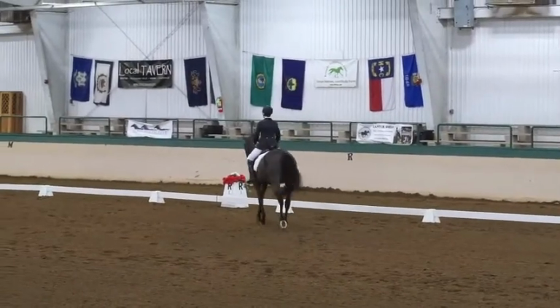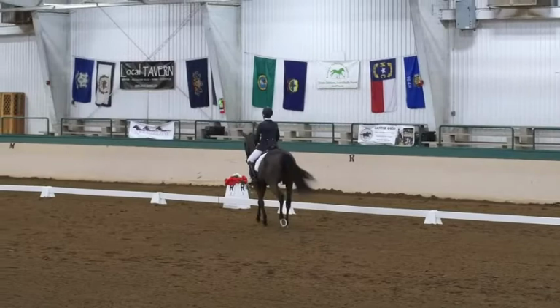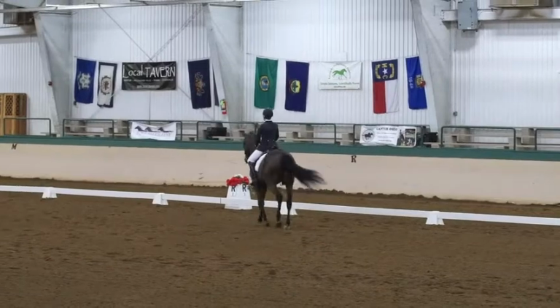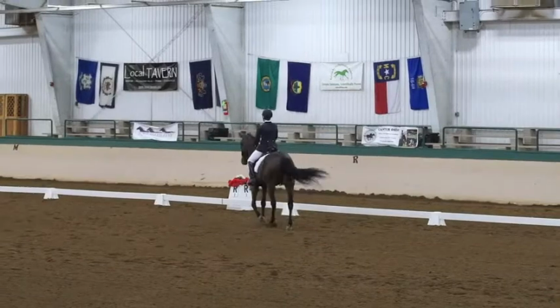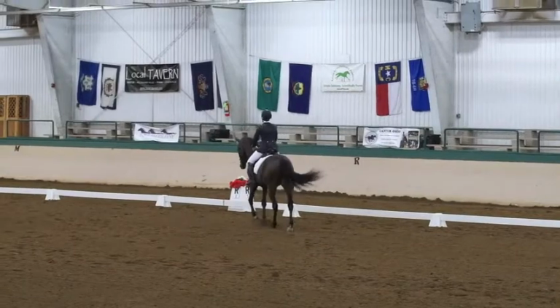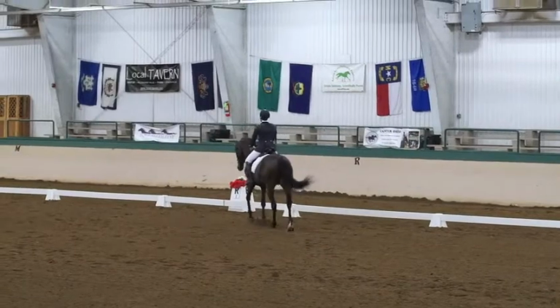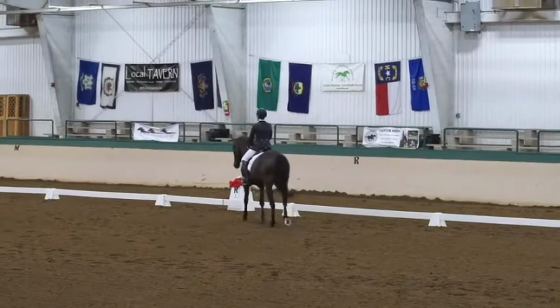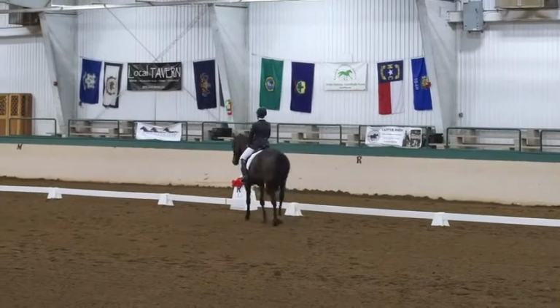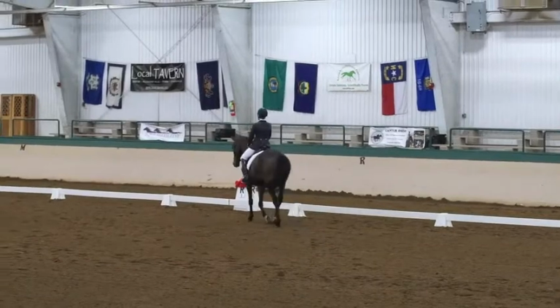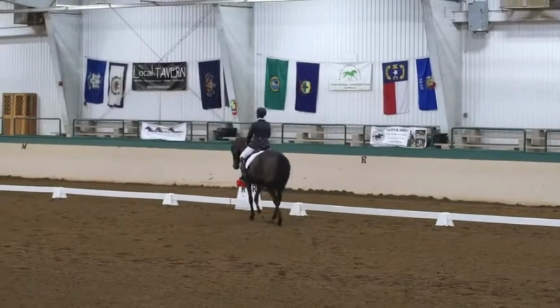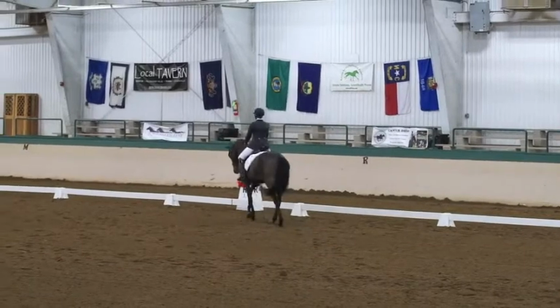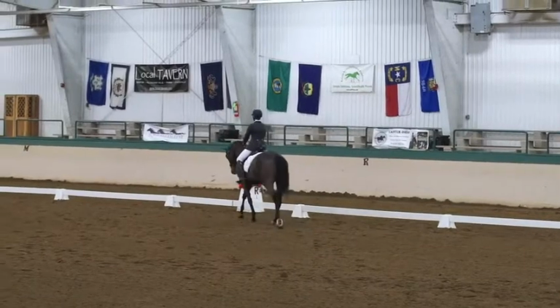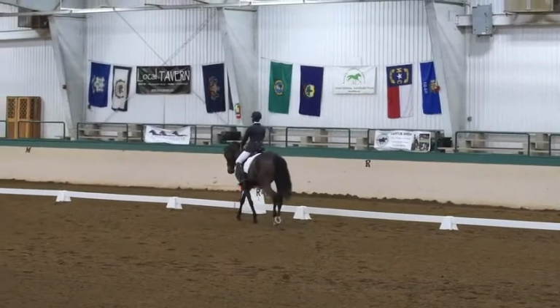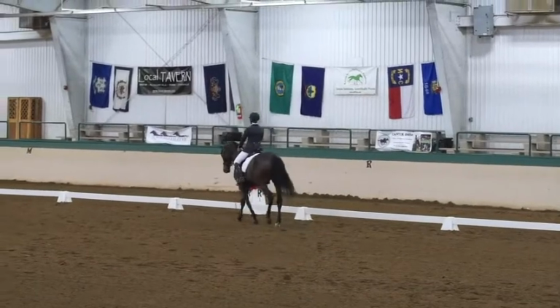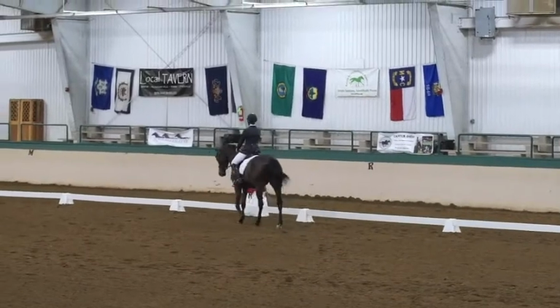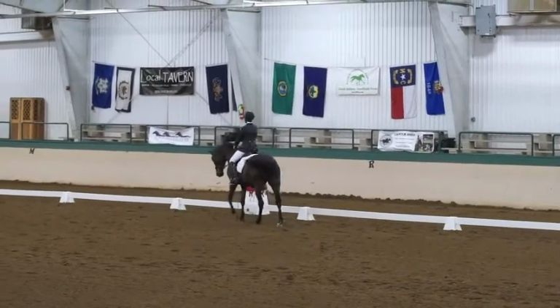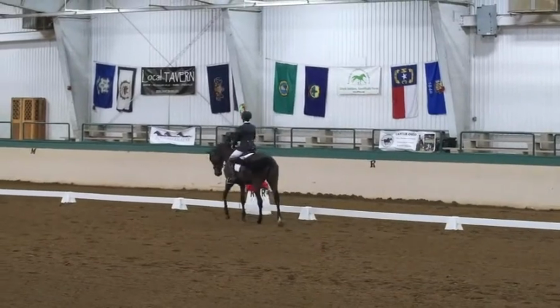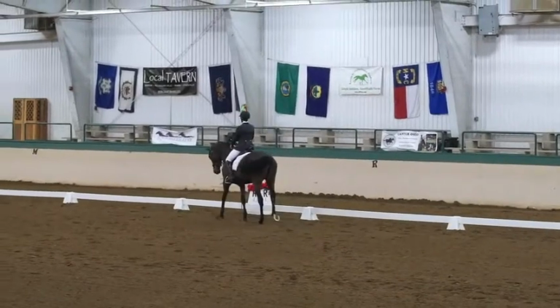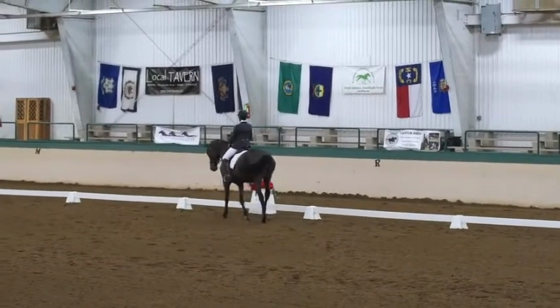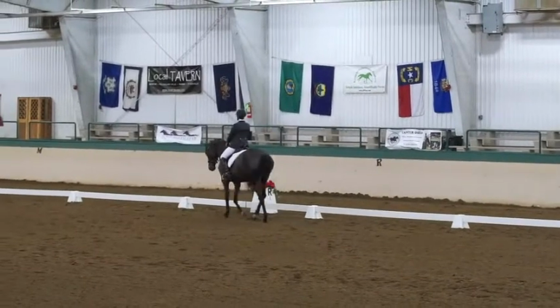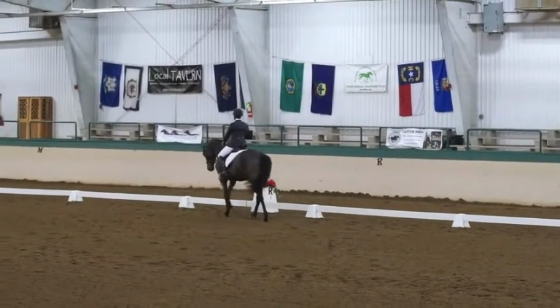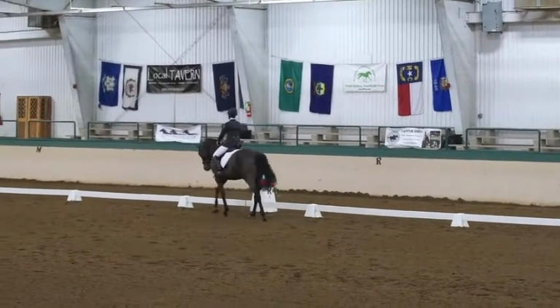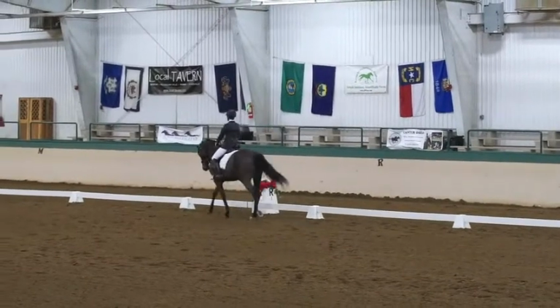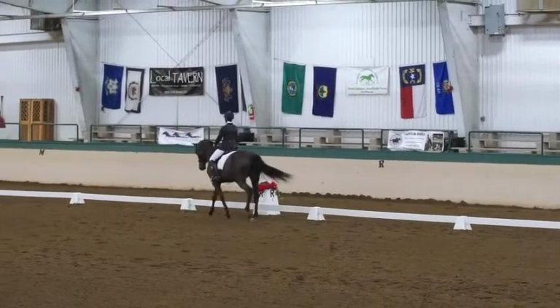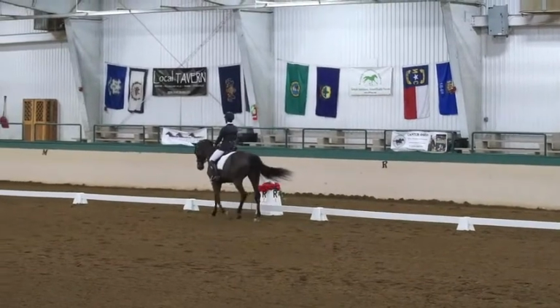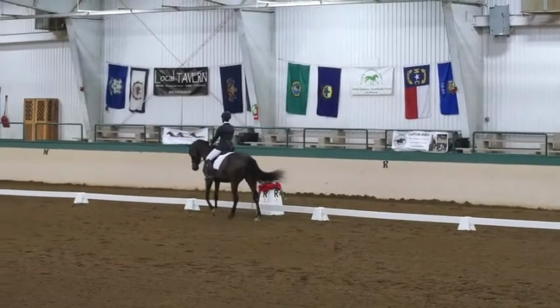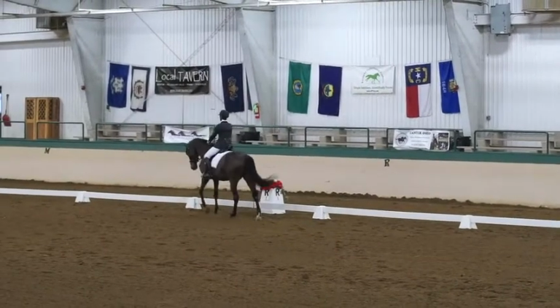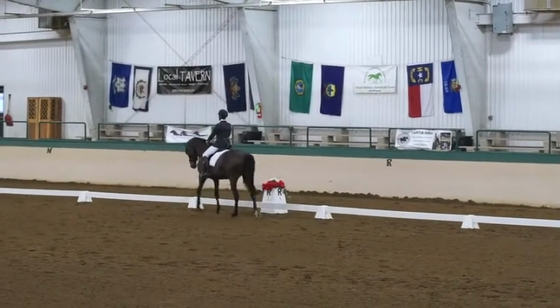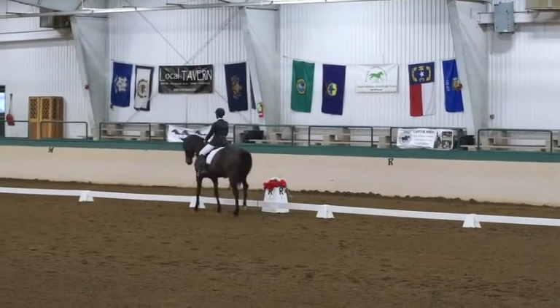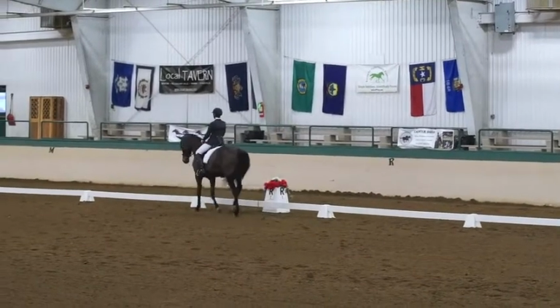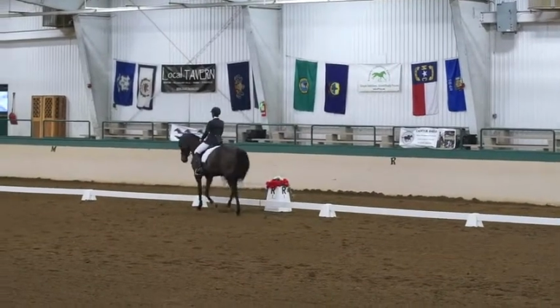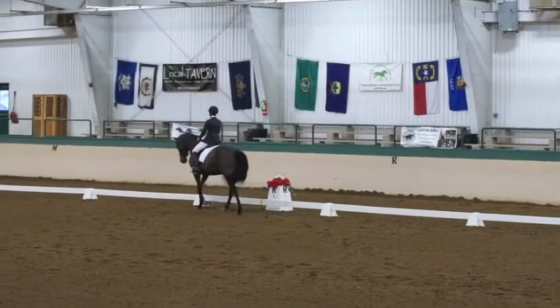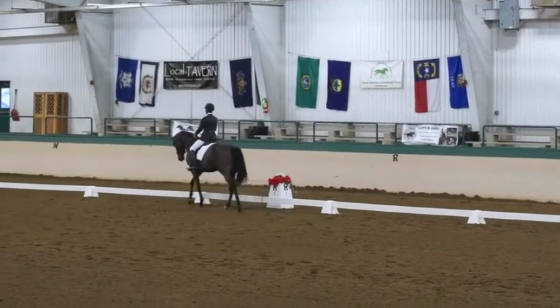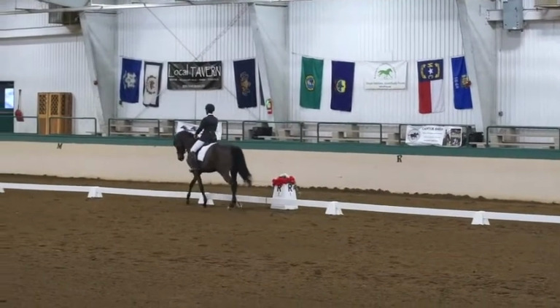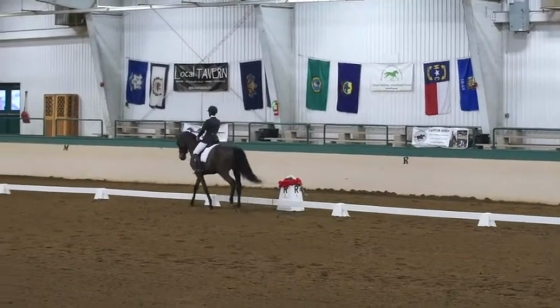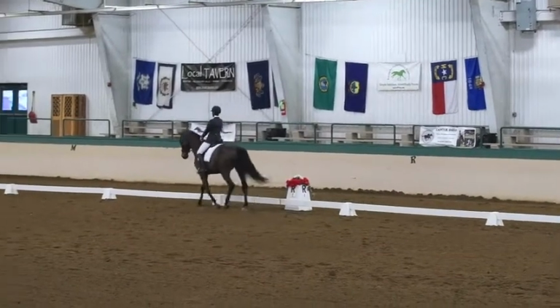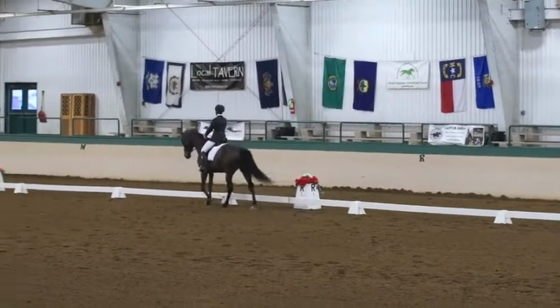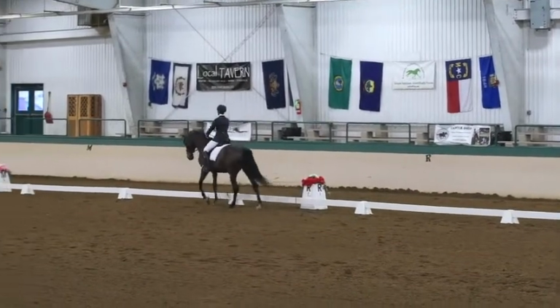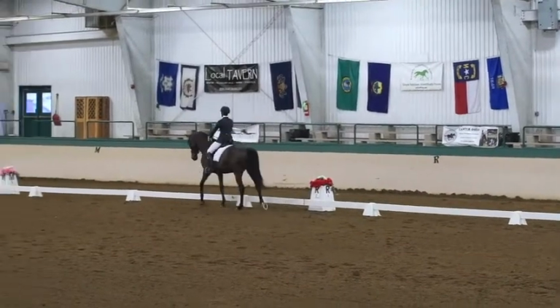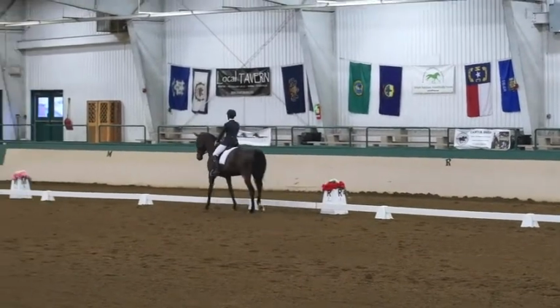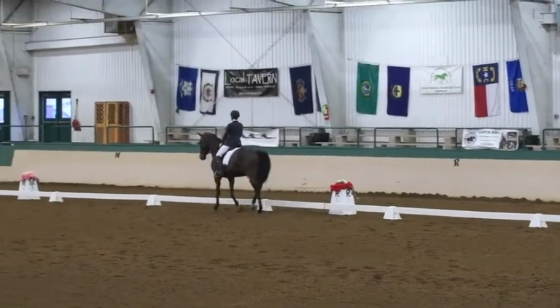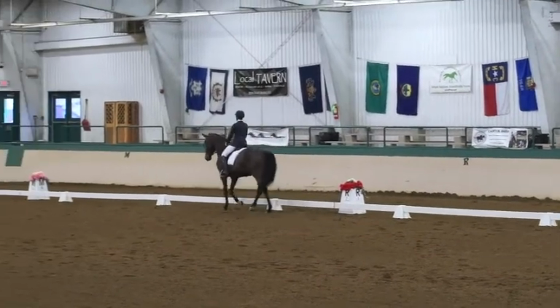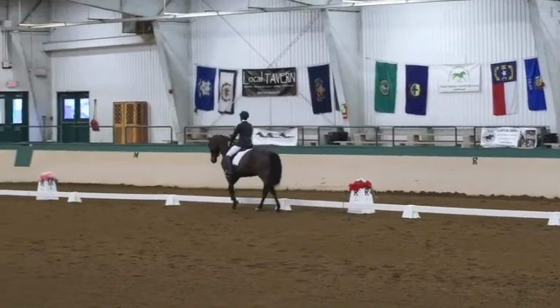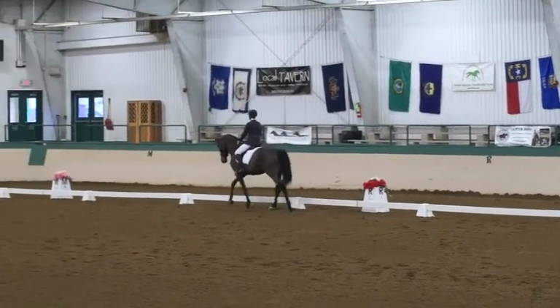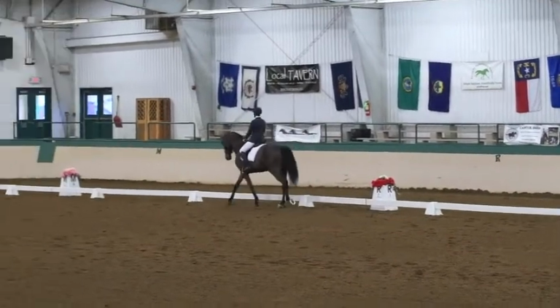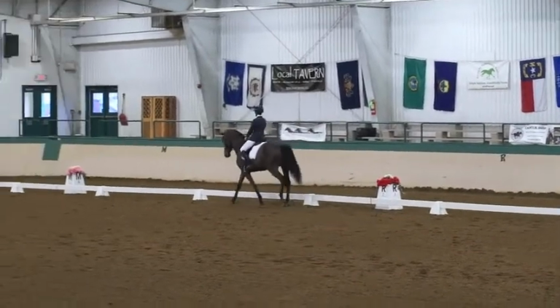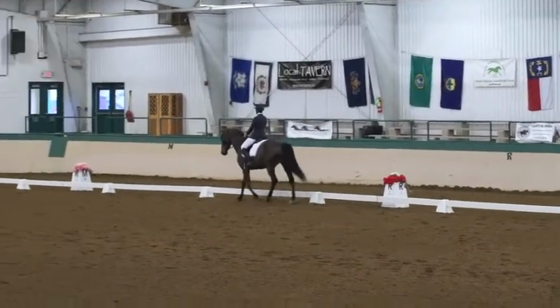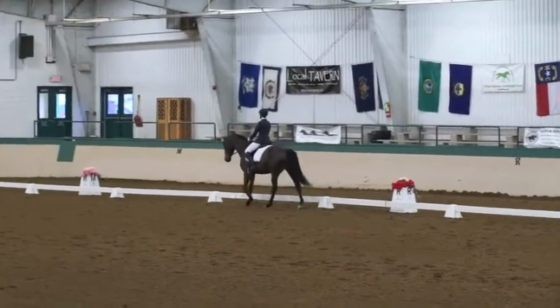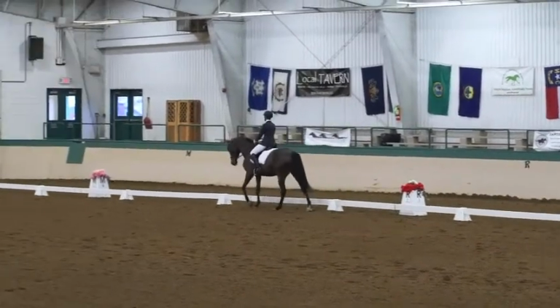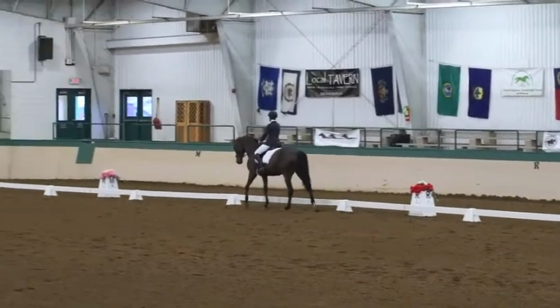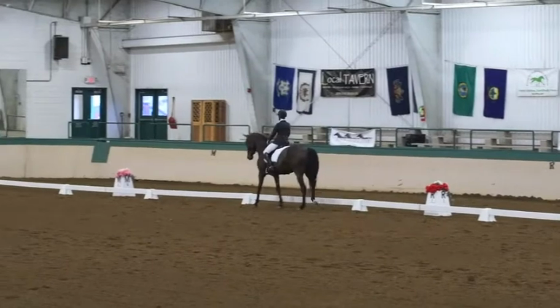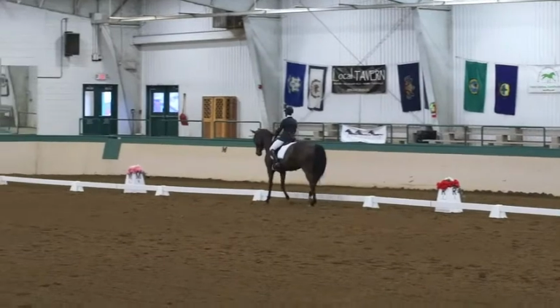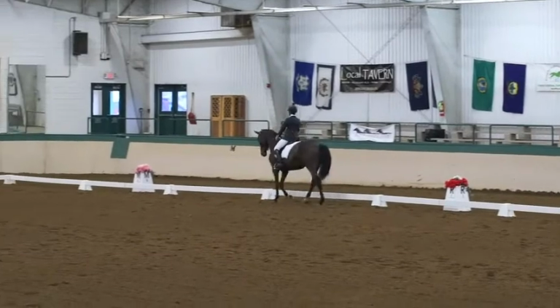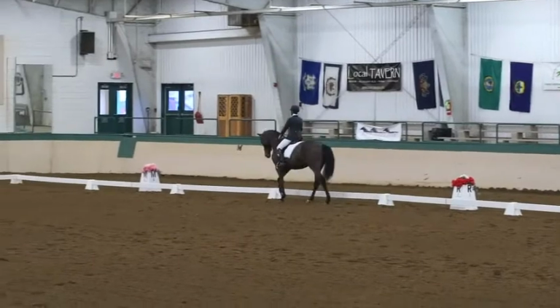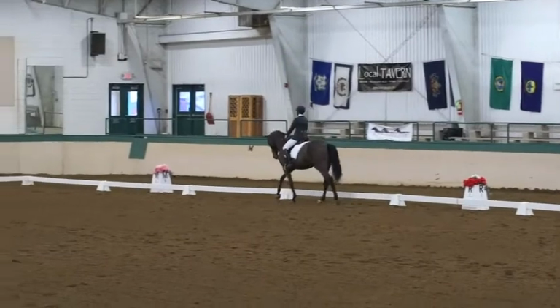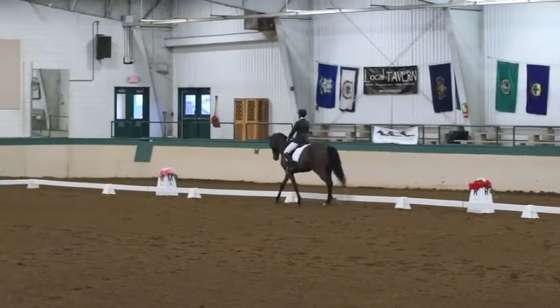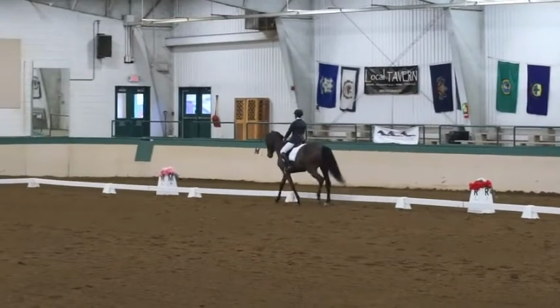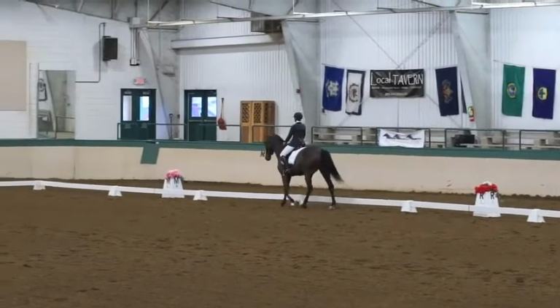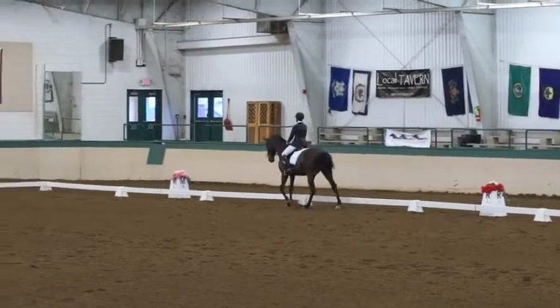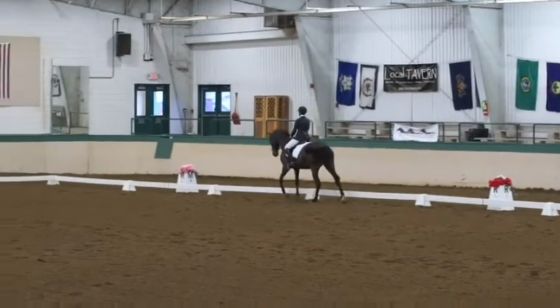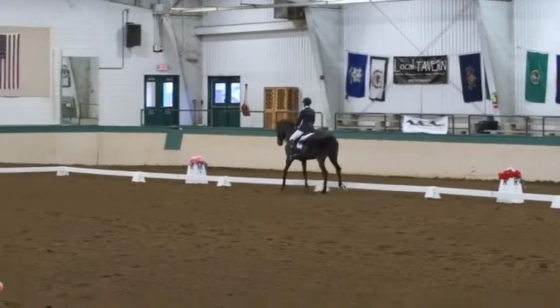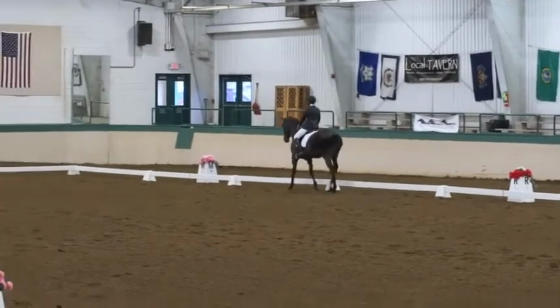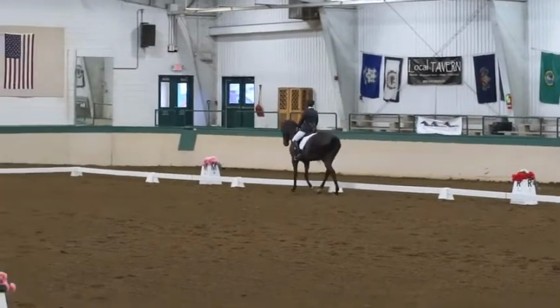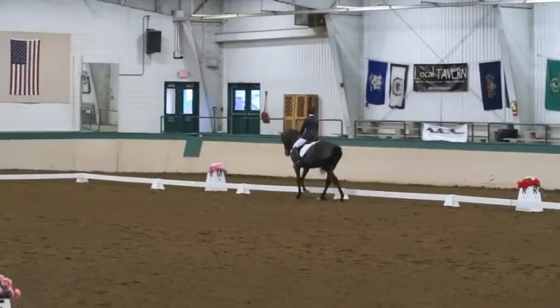At M, working trot. At C, working canter, left lead.